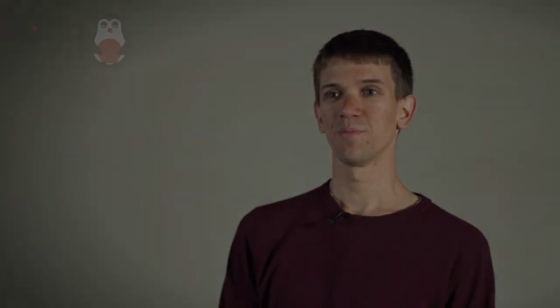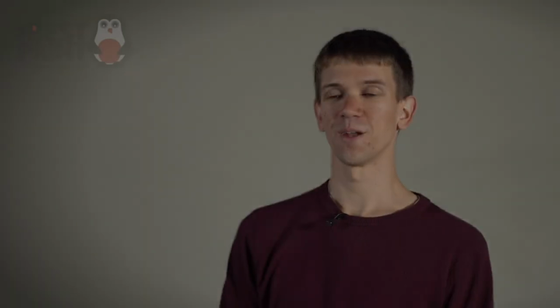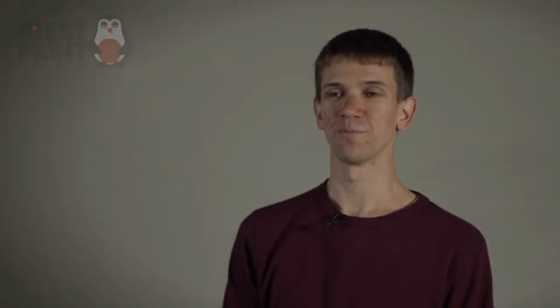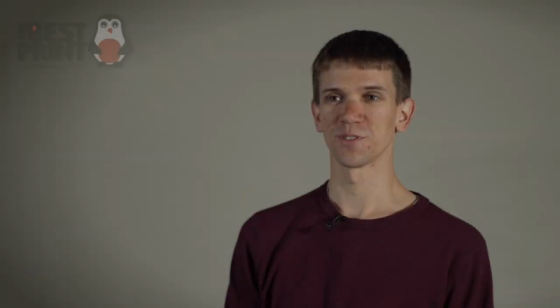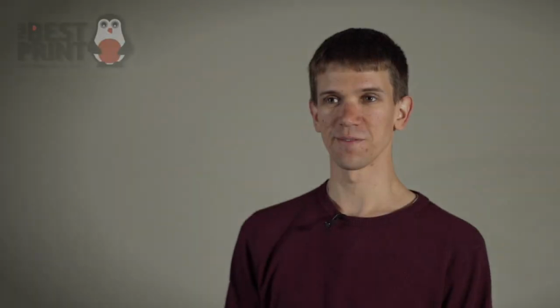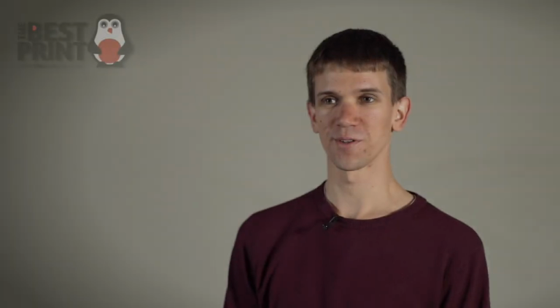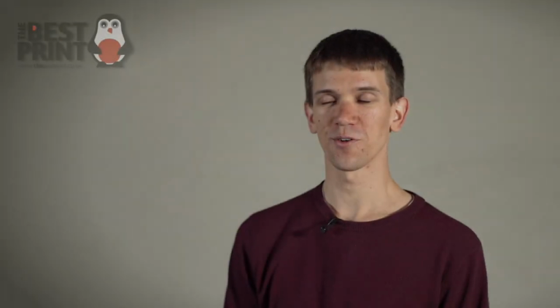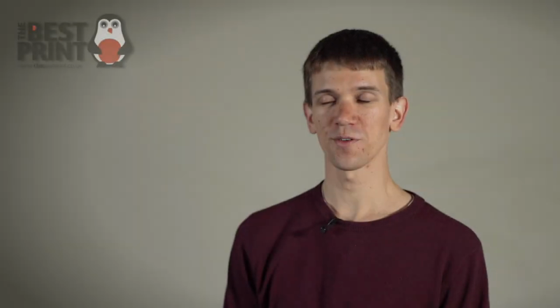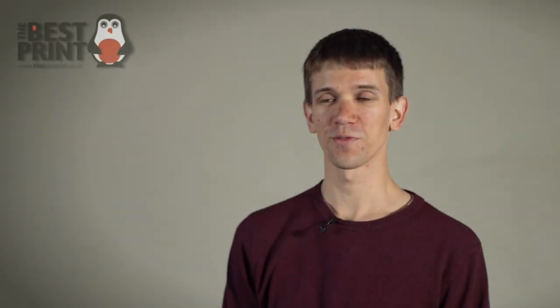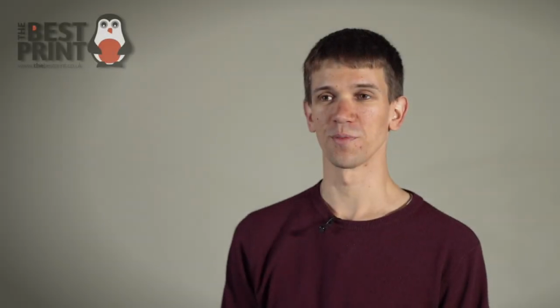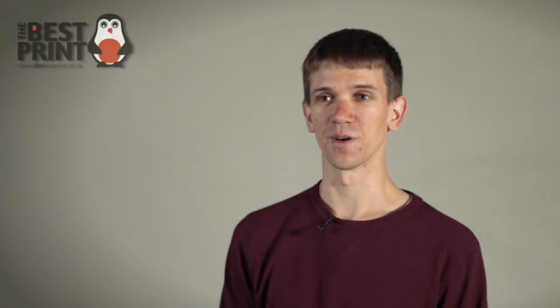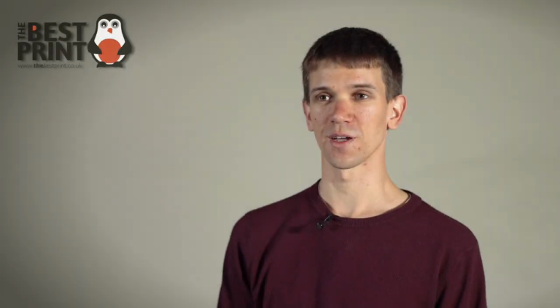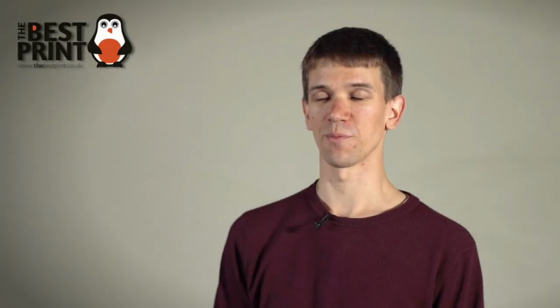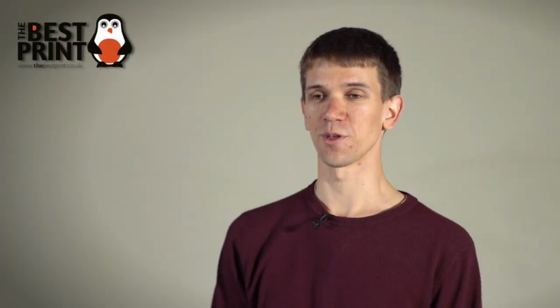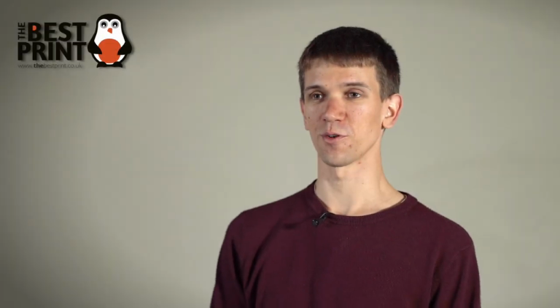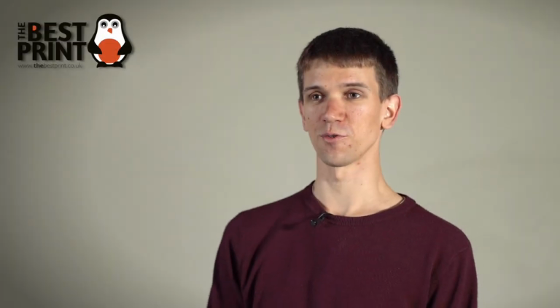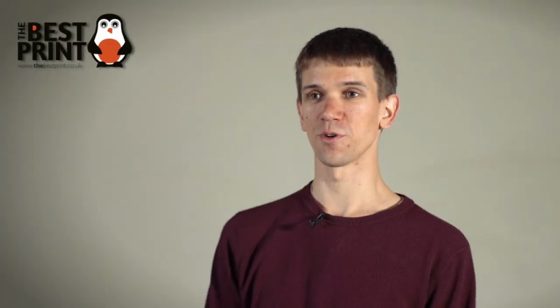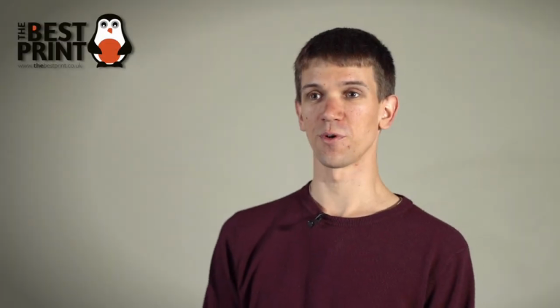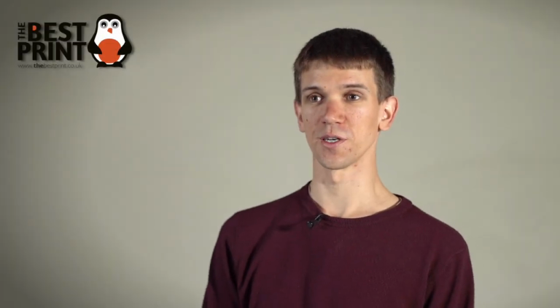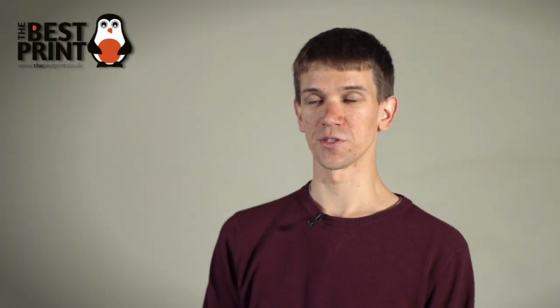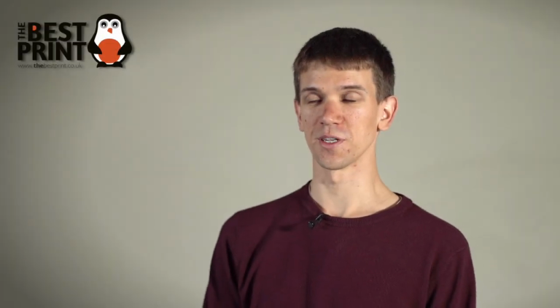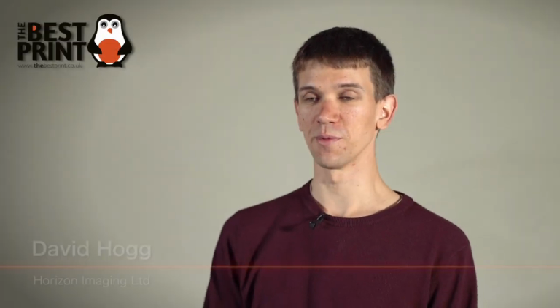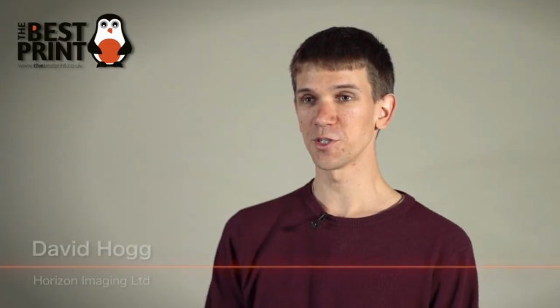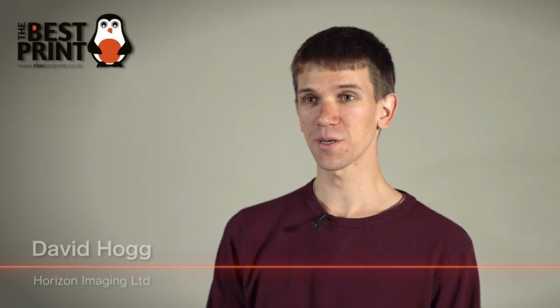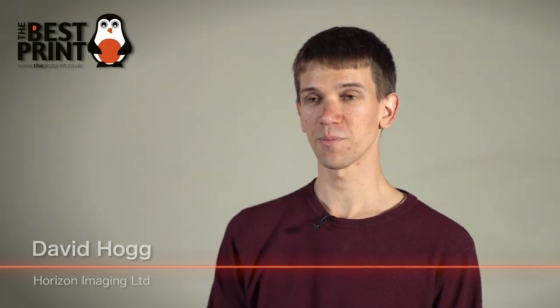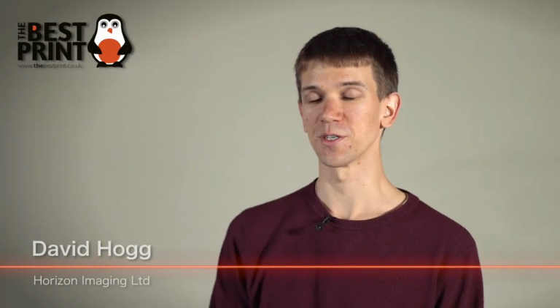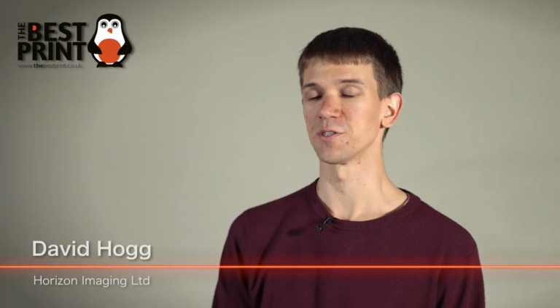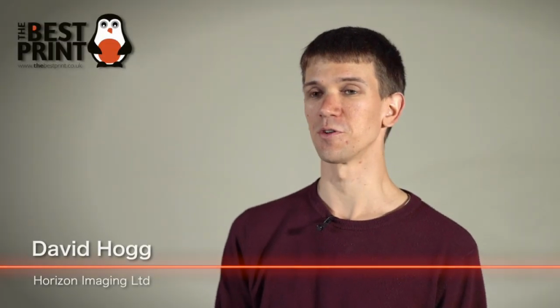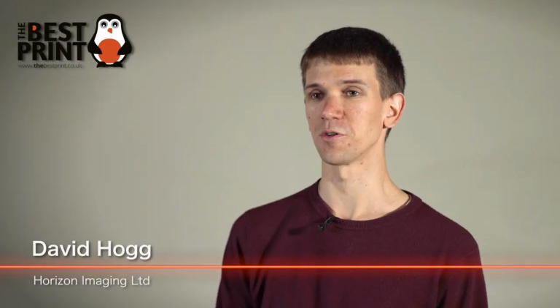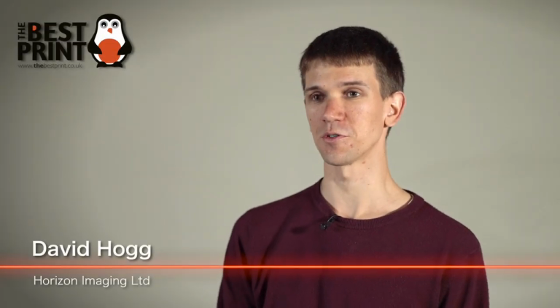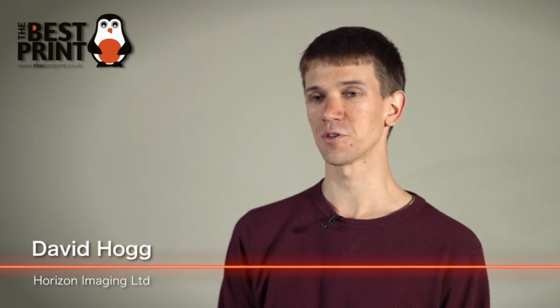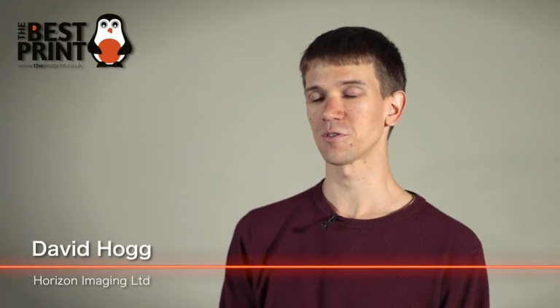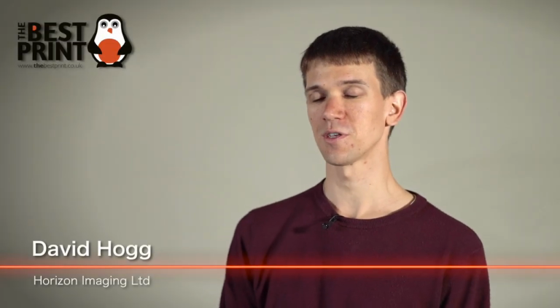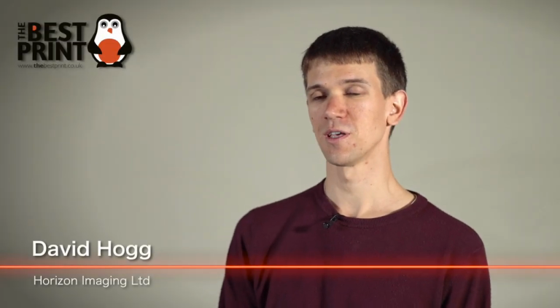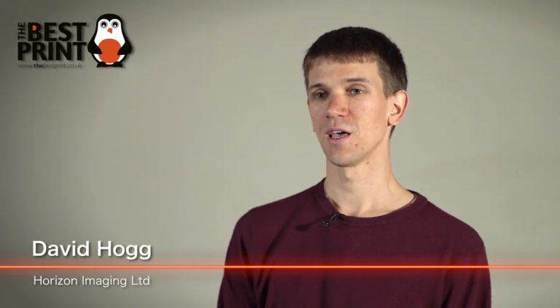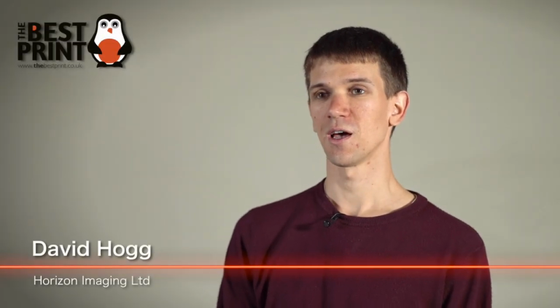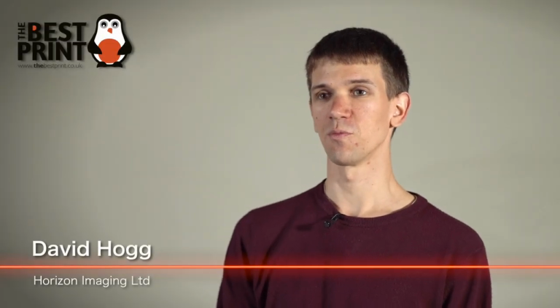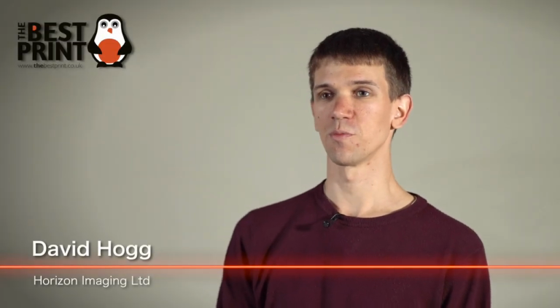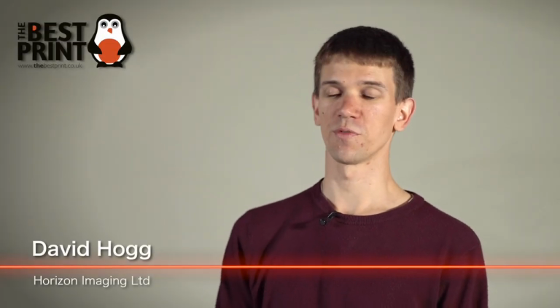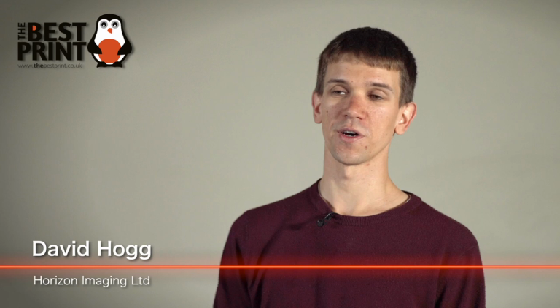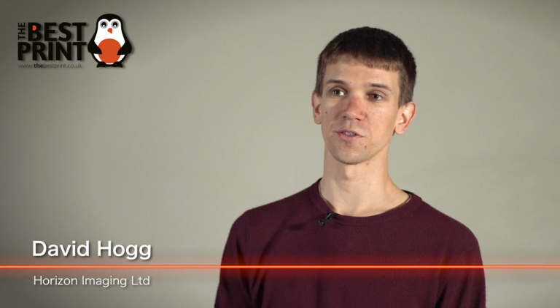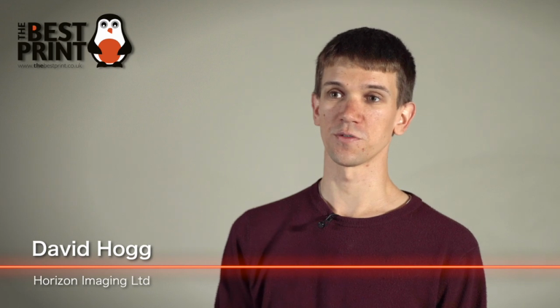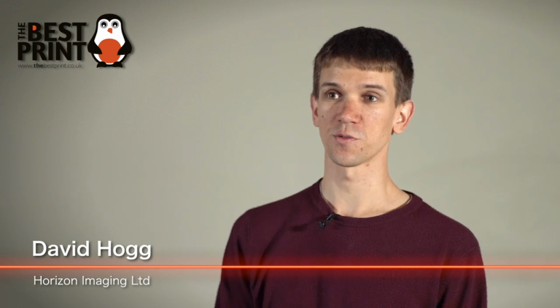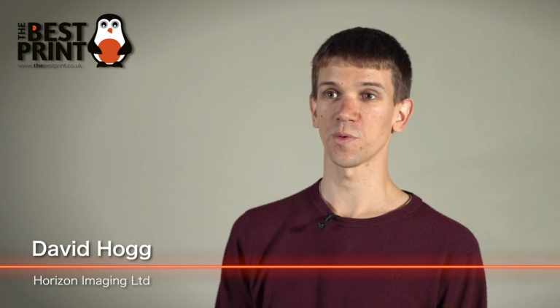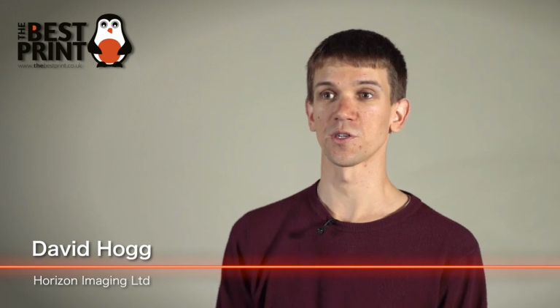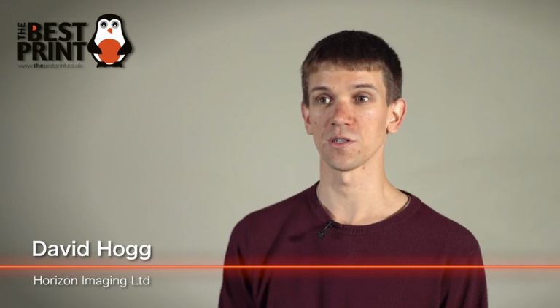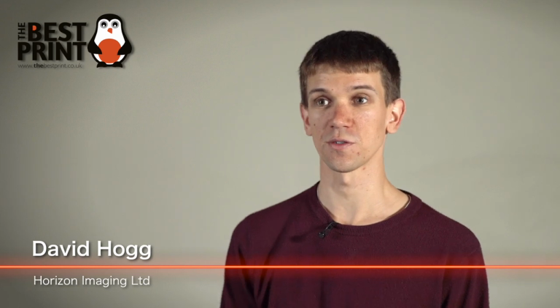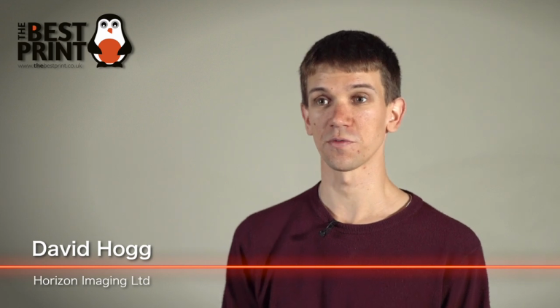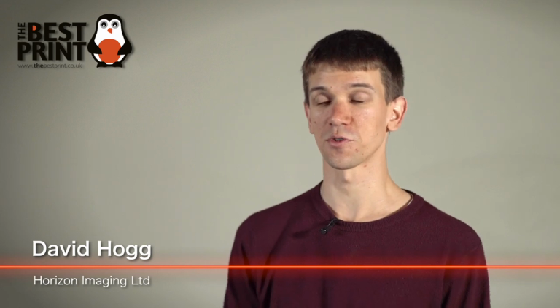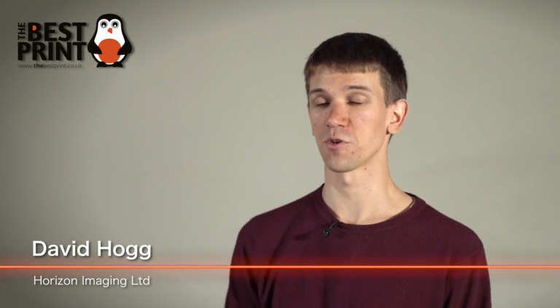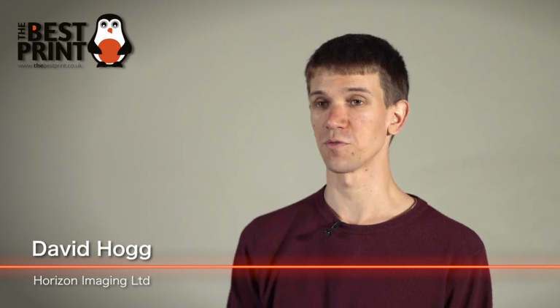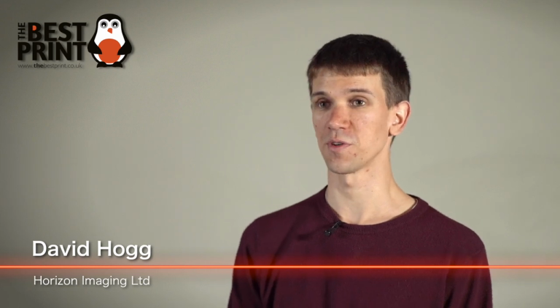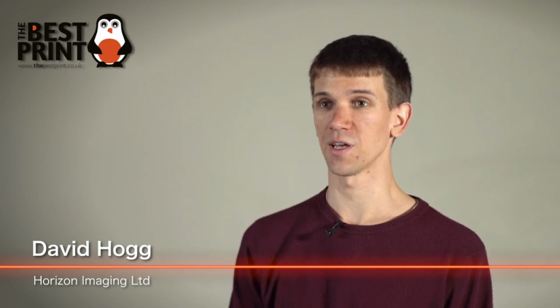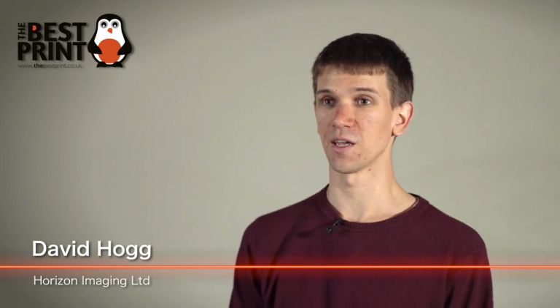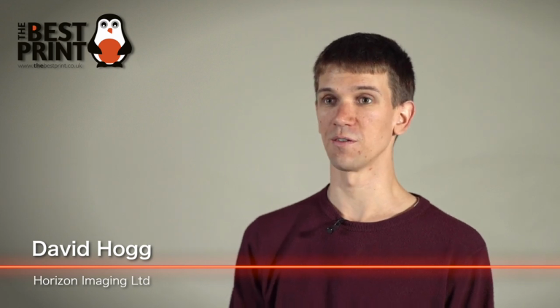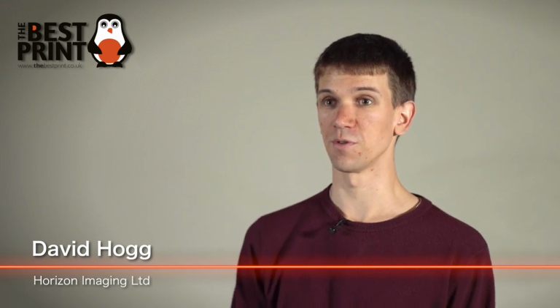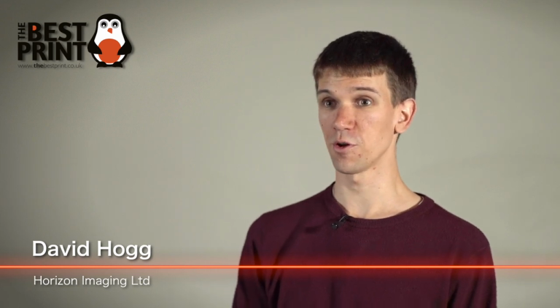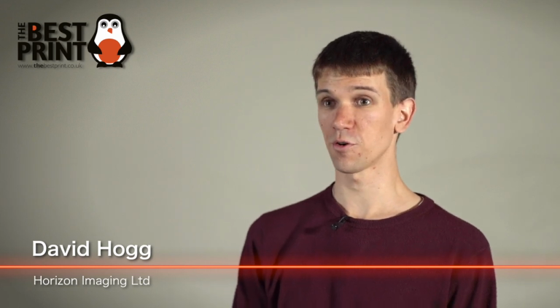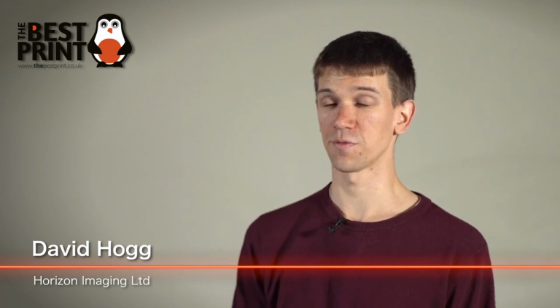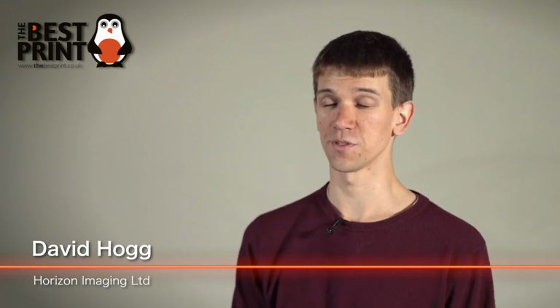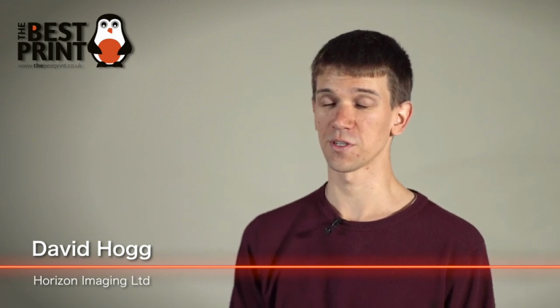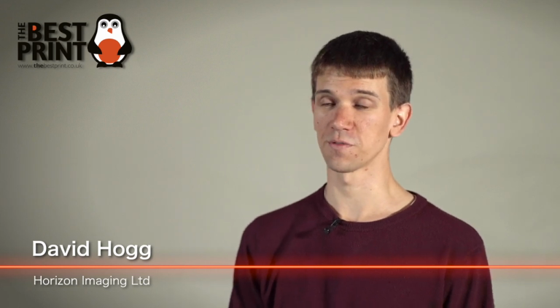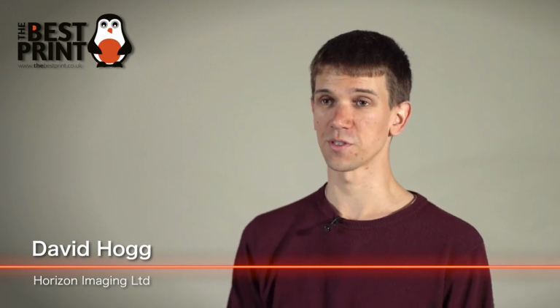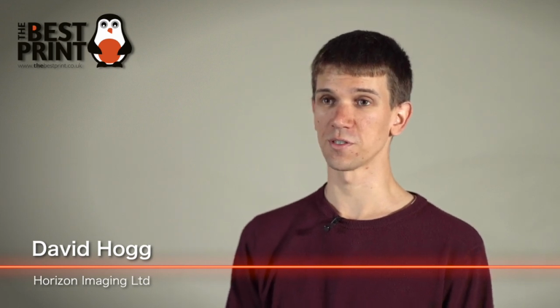My name is David Hogg from a company called Horizon Imaging, based in Aldershot, and we're providers of specialist photography and videography services.